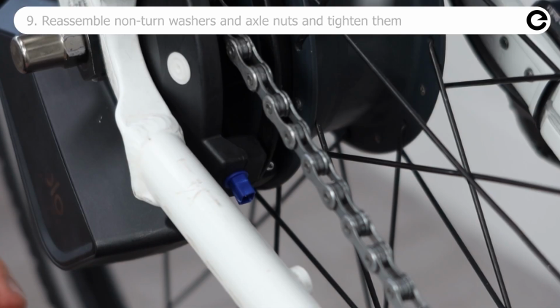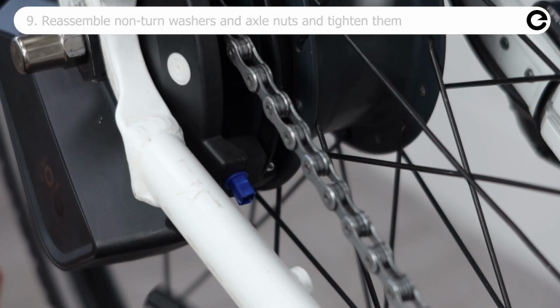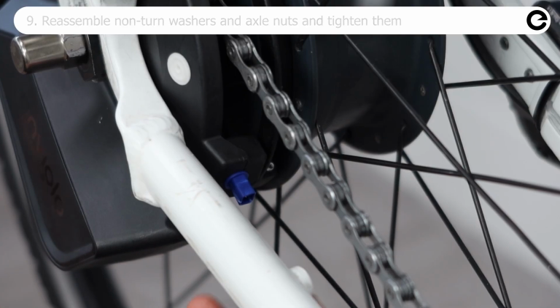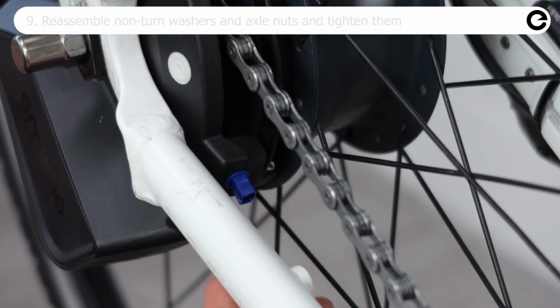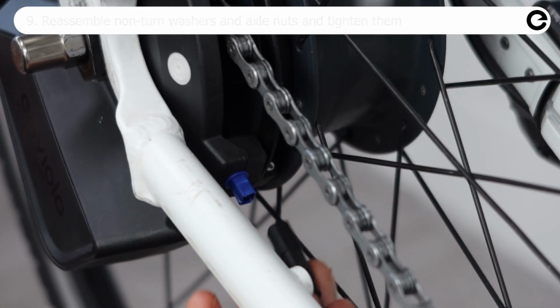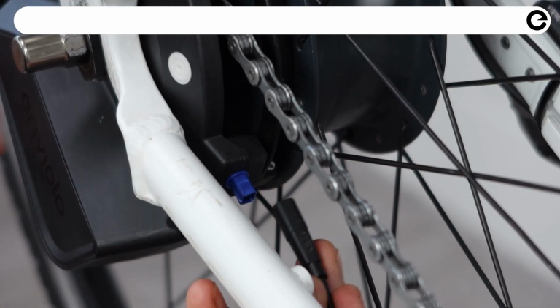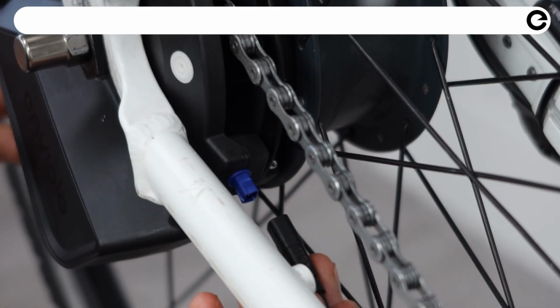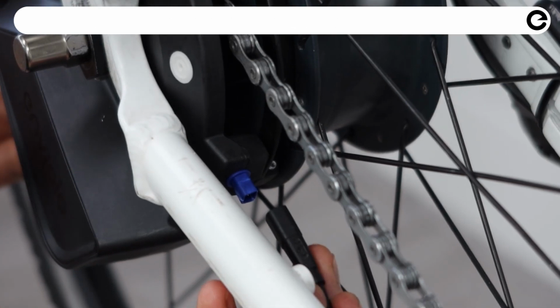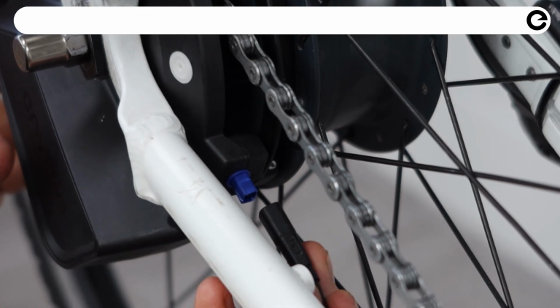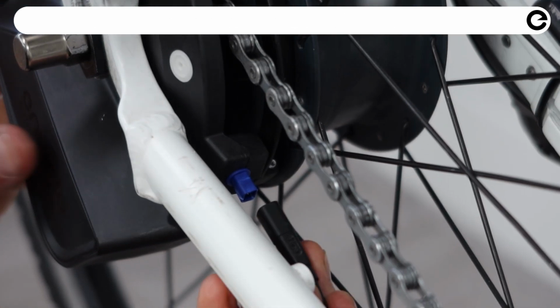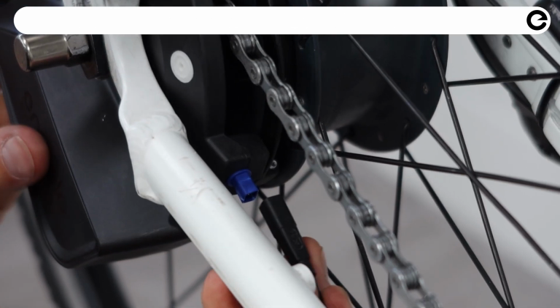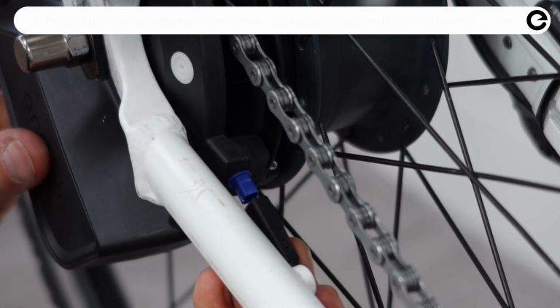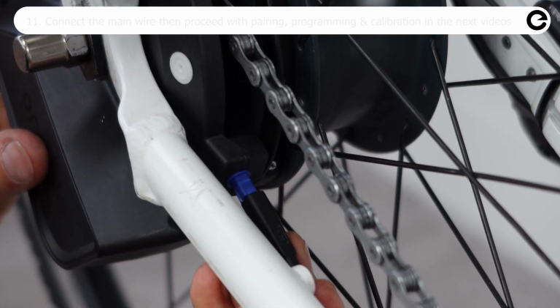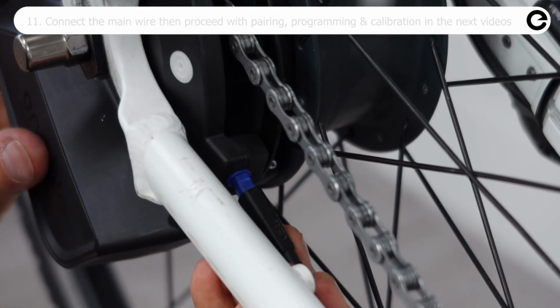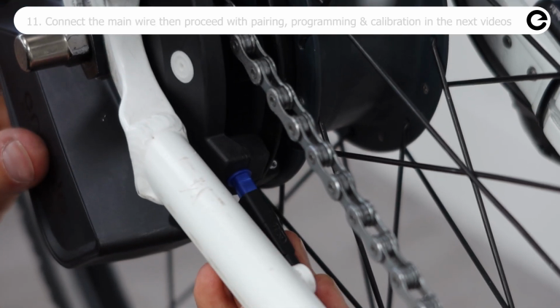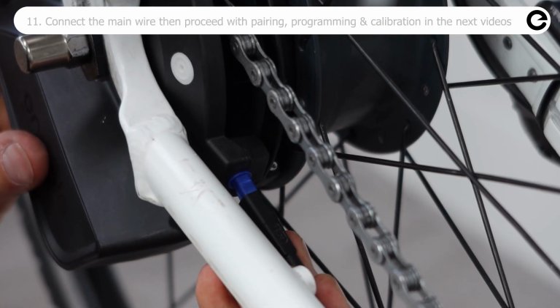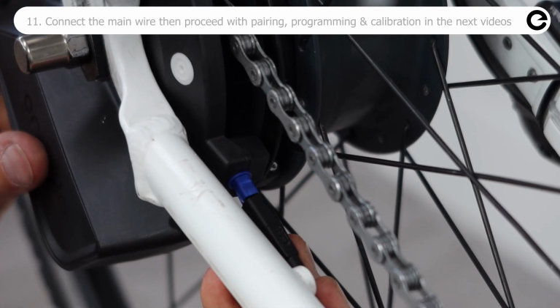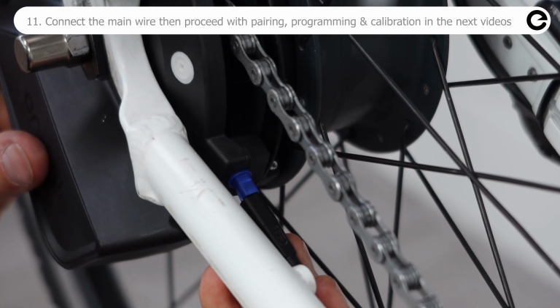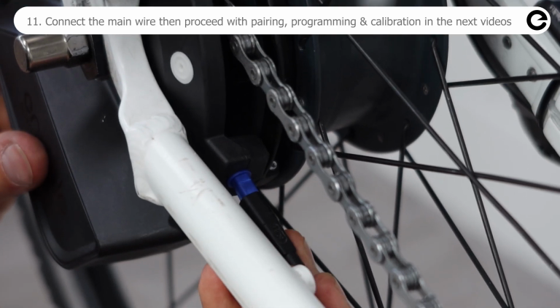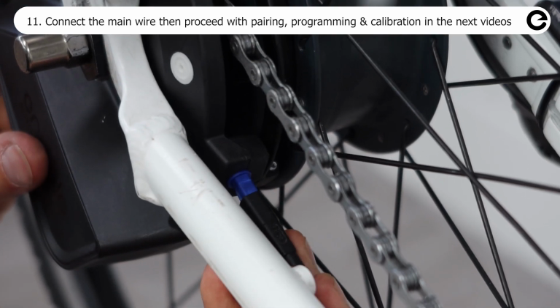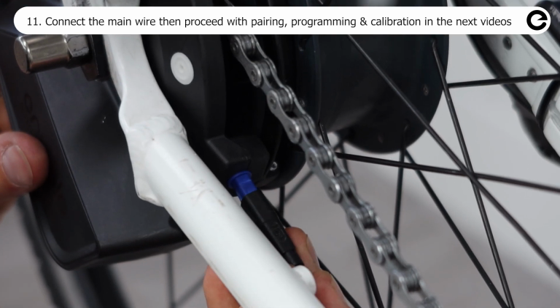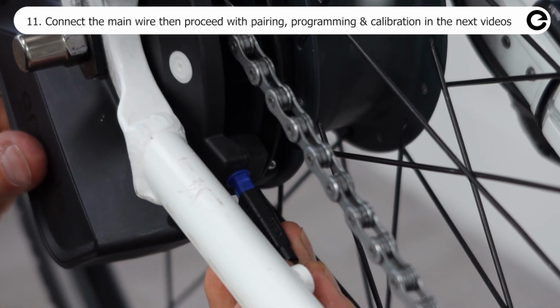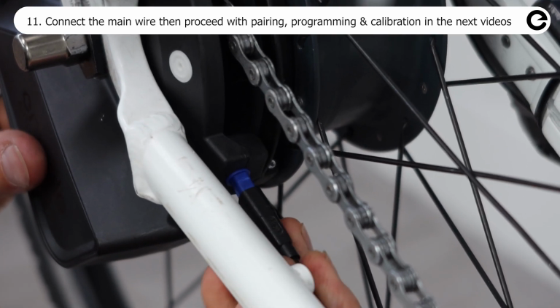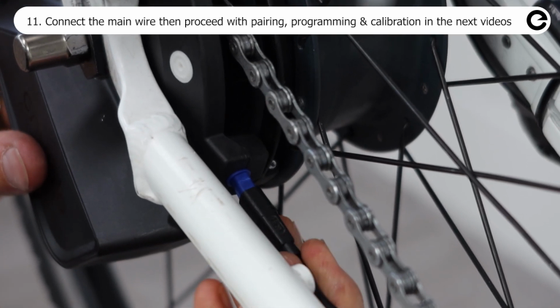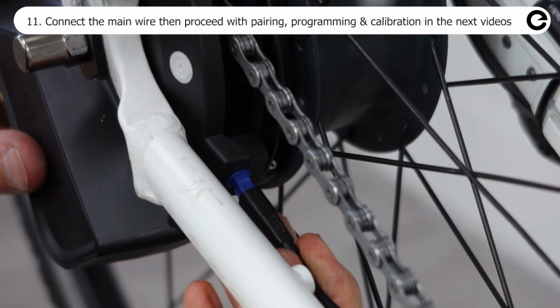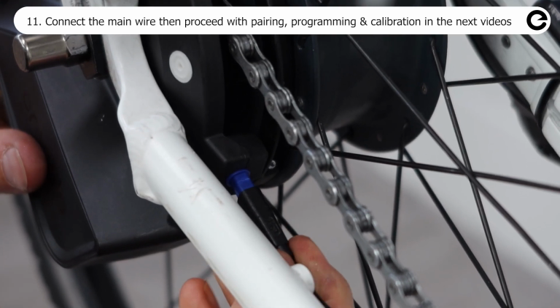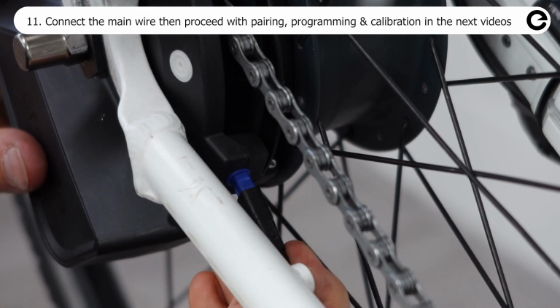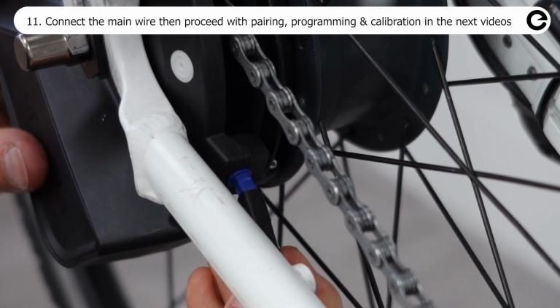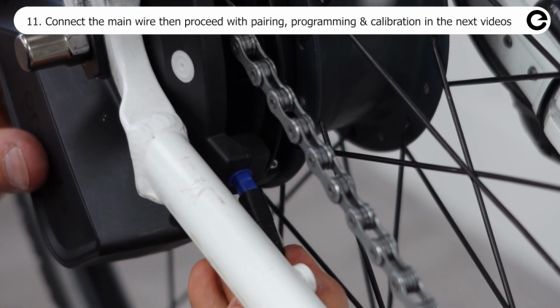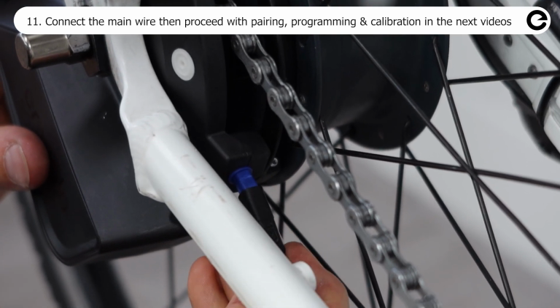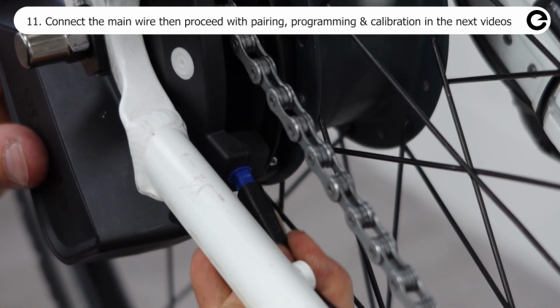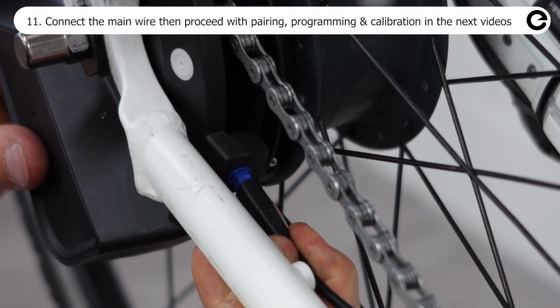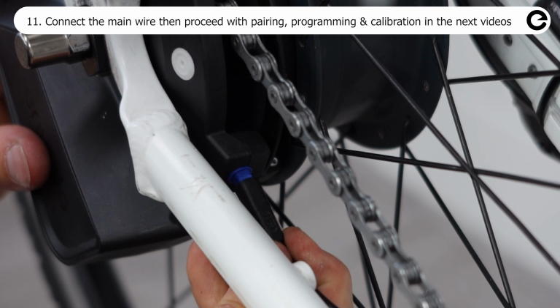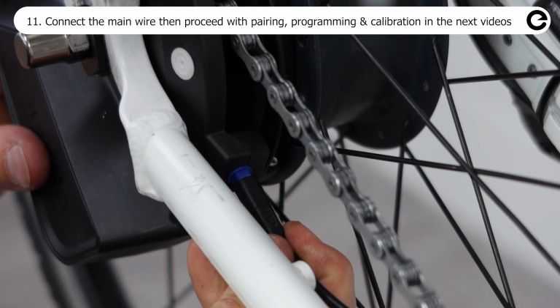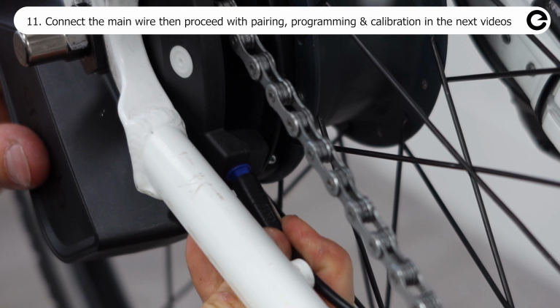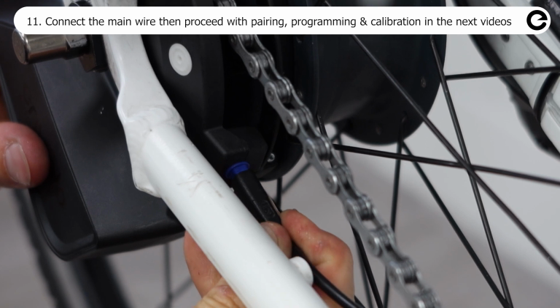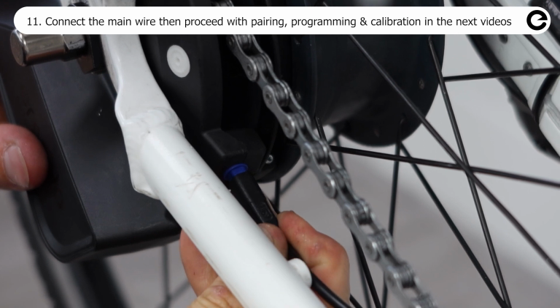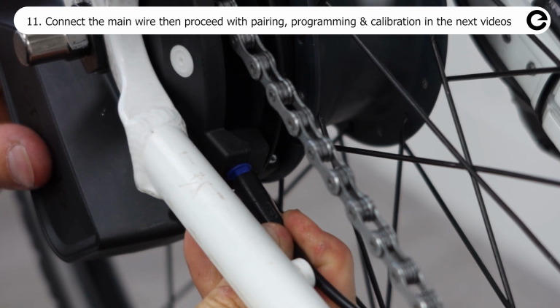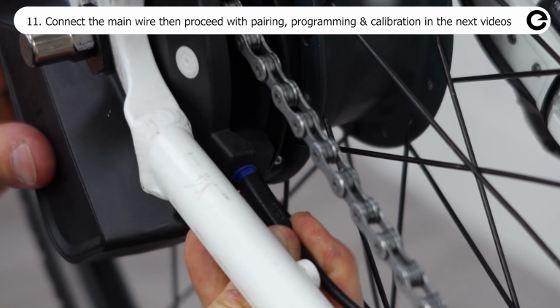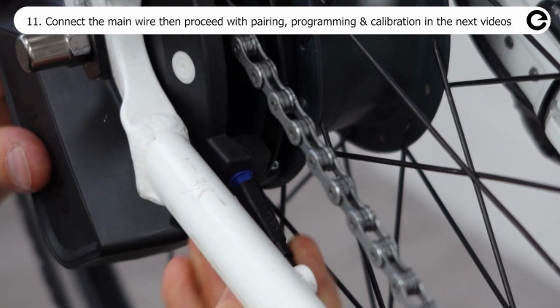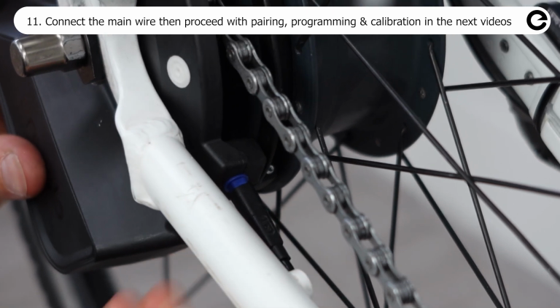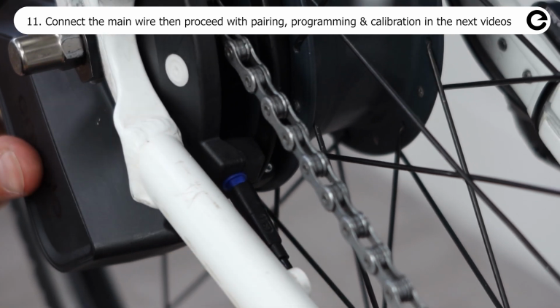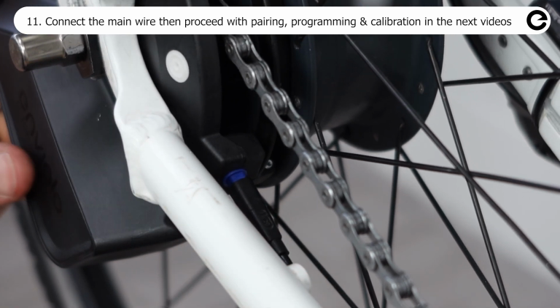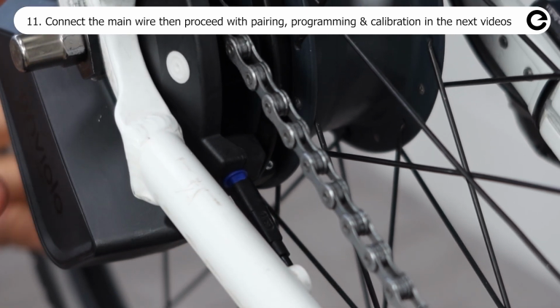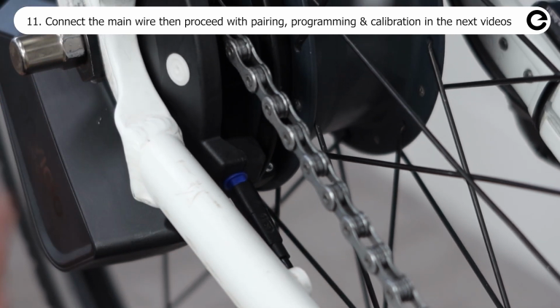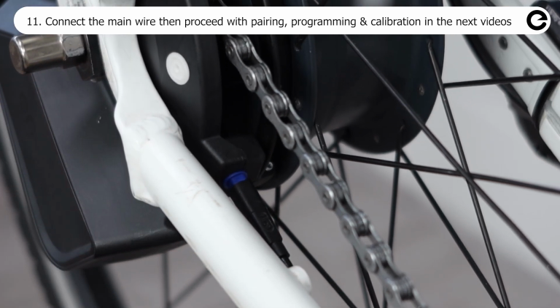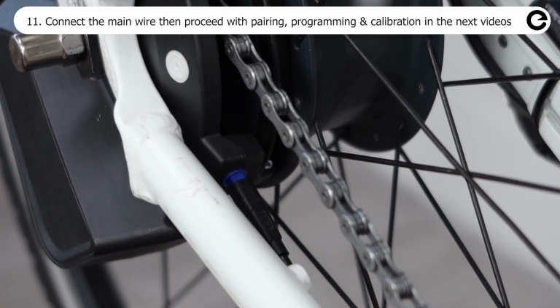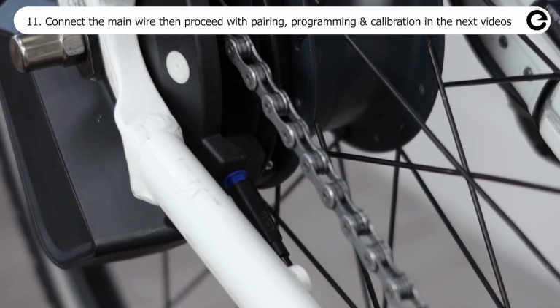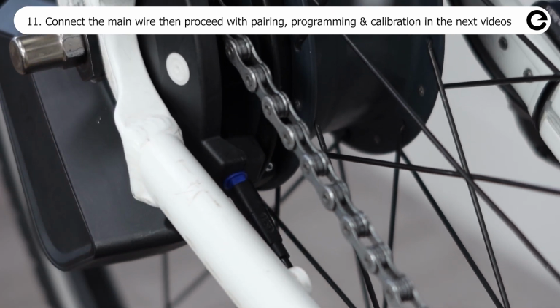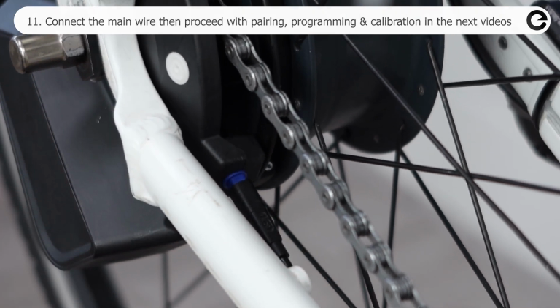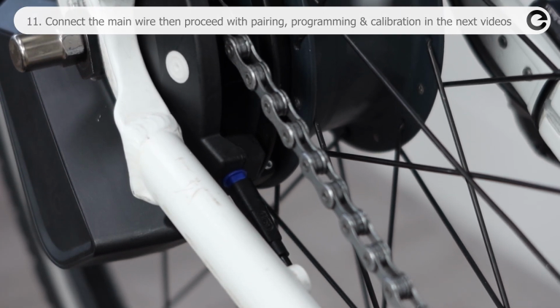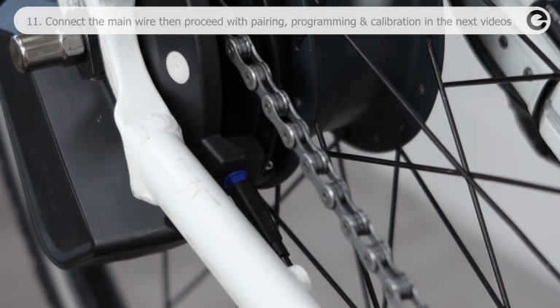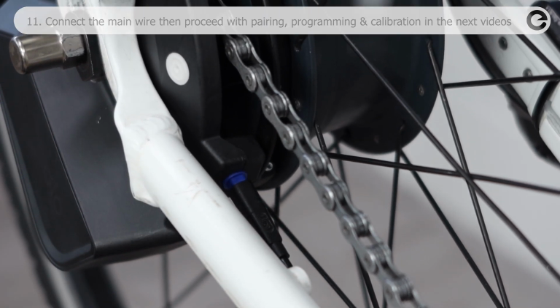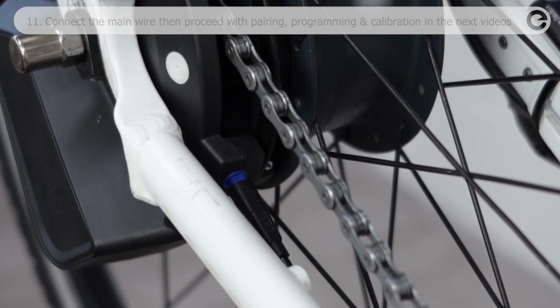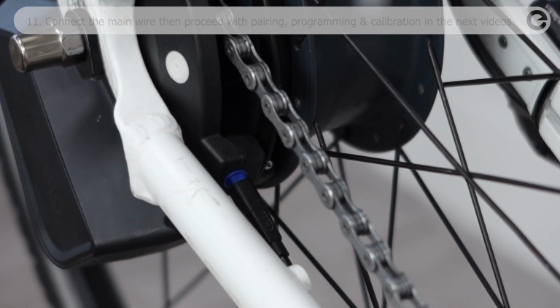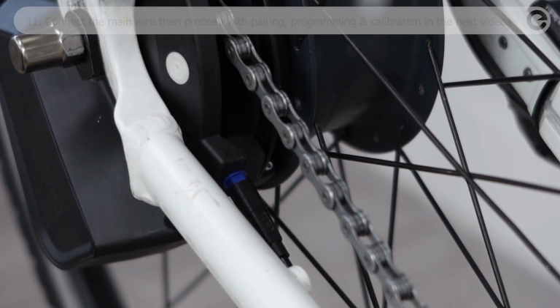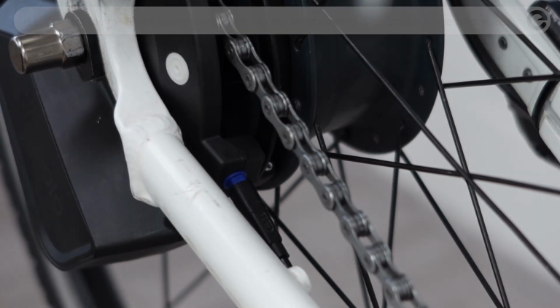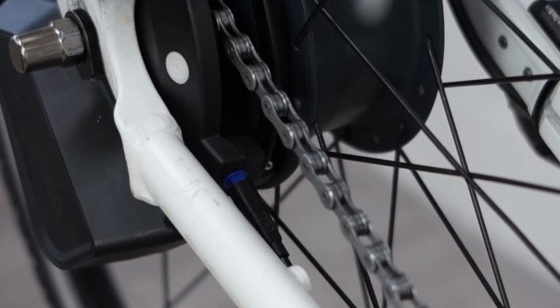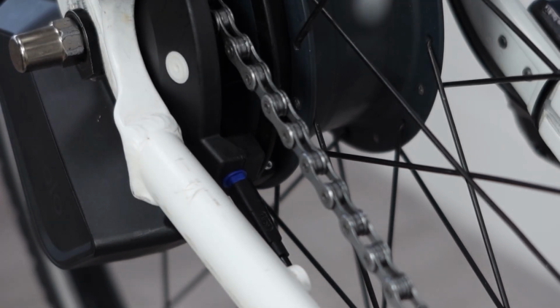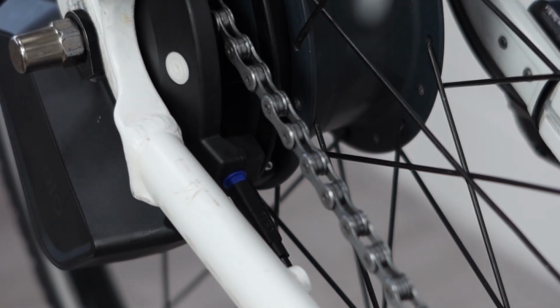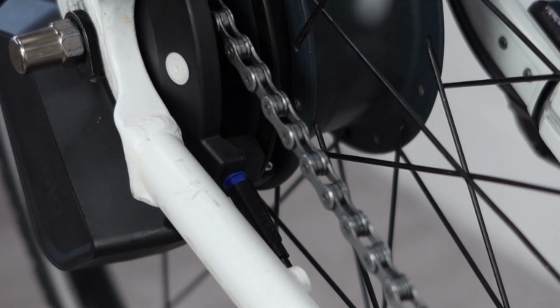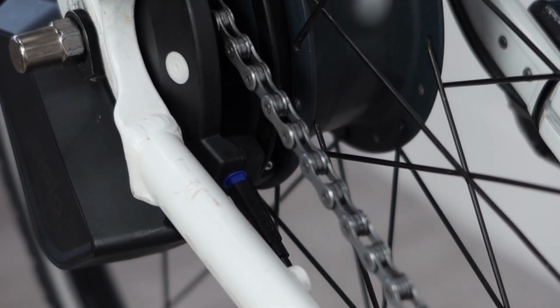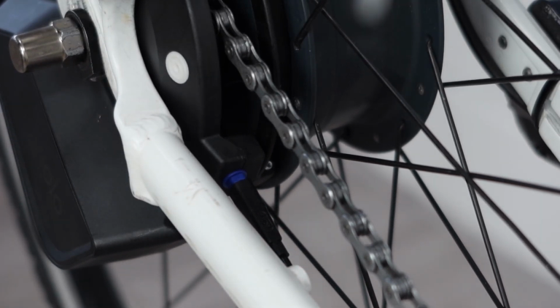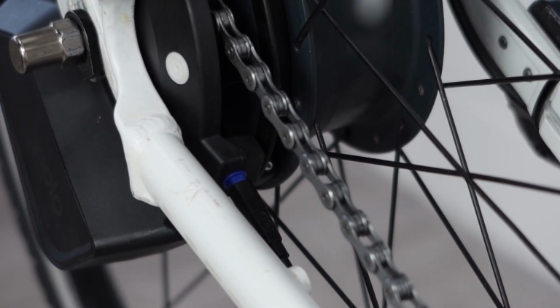Connect the main wire harness and proceed to pairing the controller, programming of the hub interface, and calibration in the next videos.